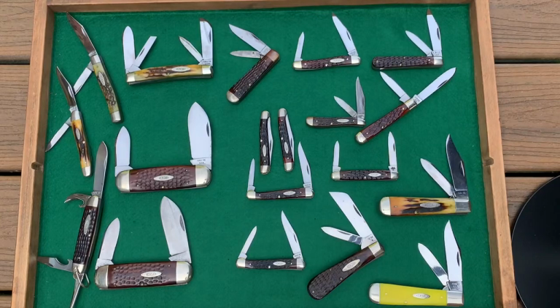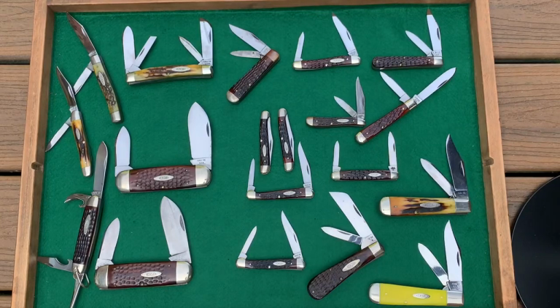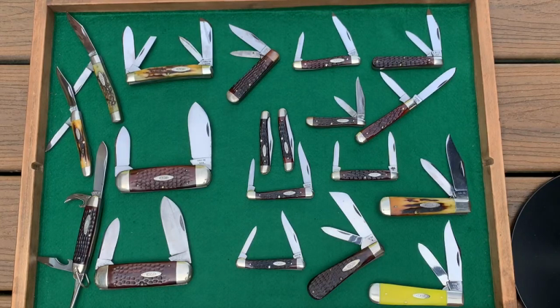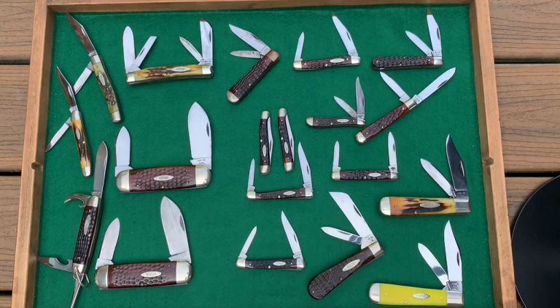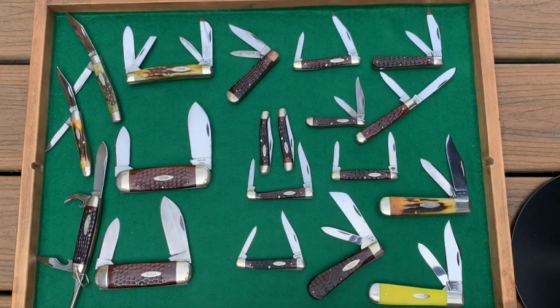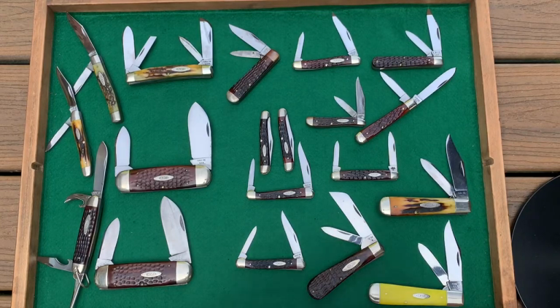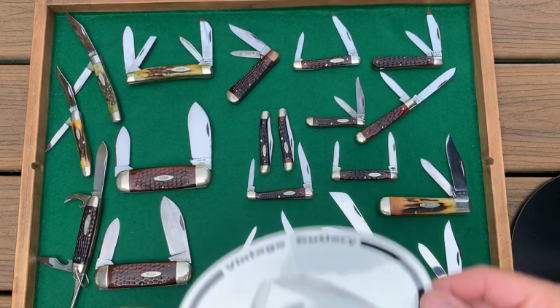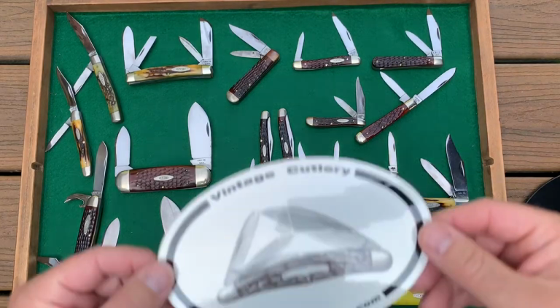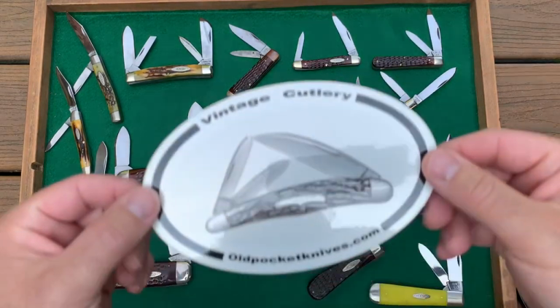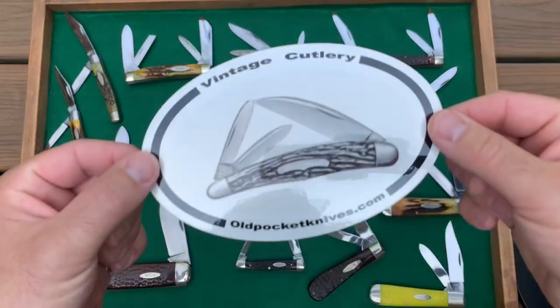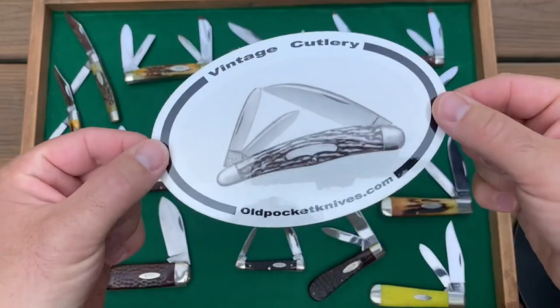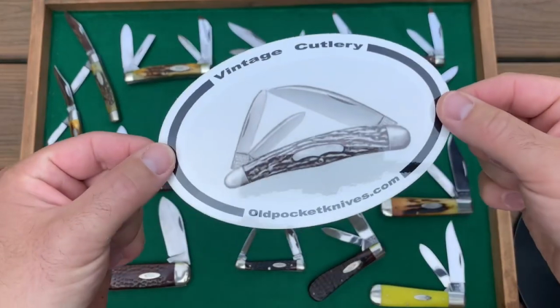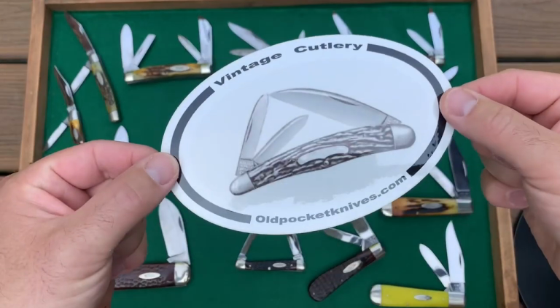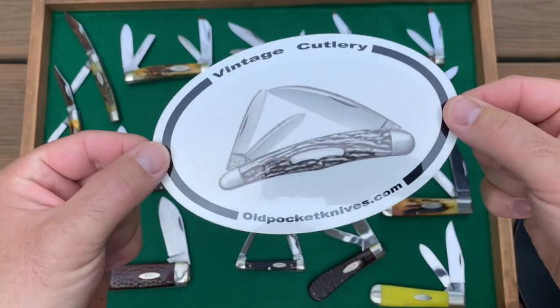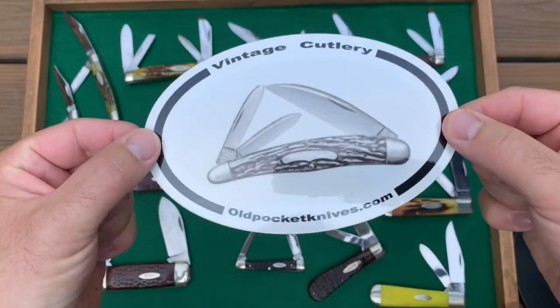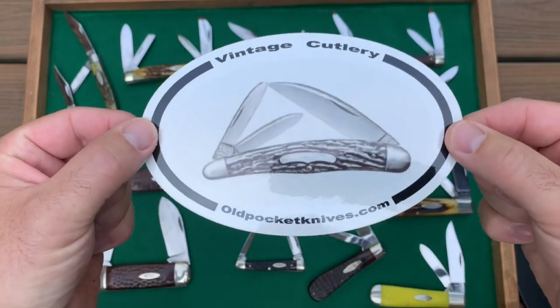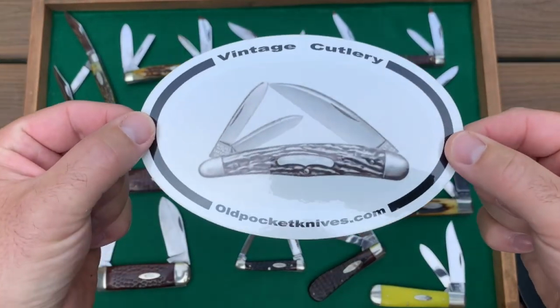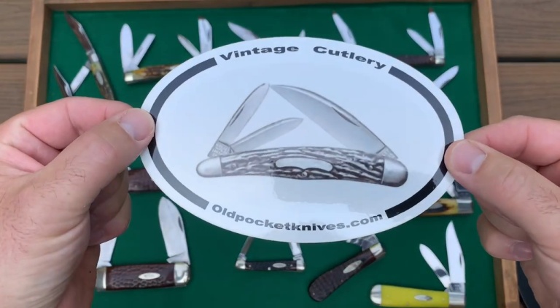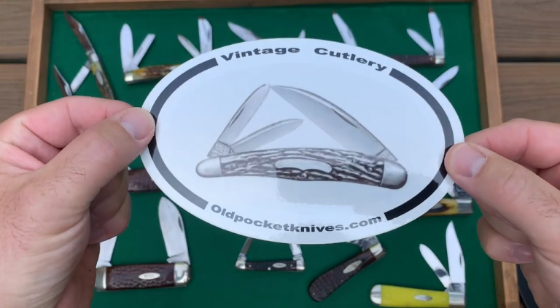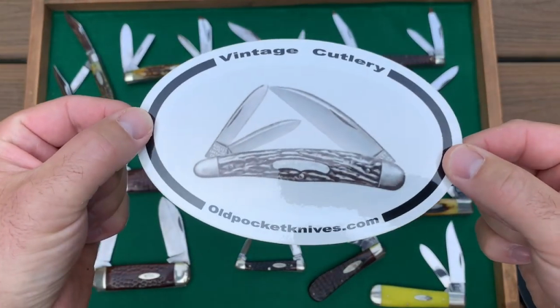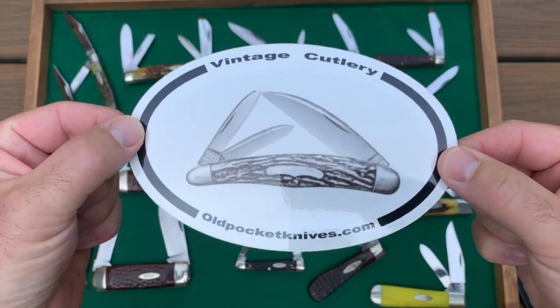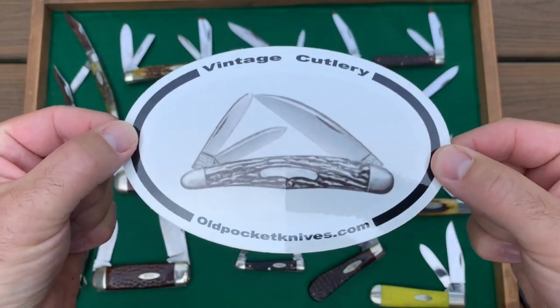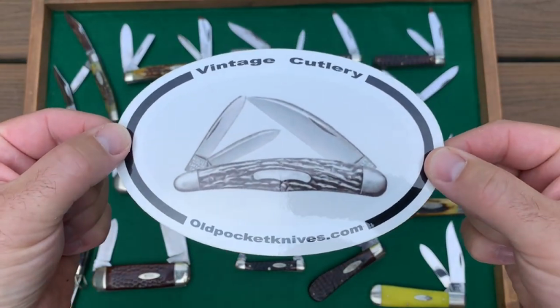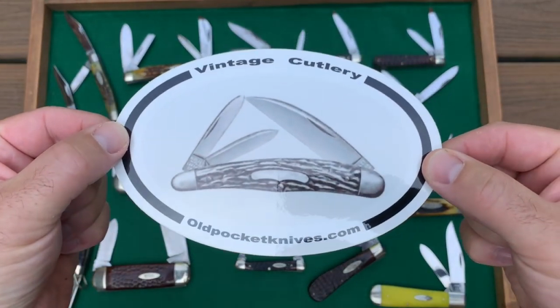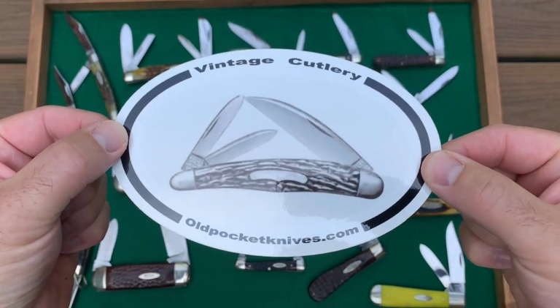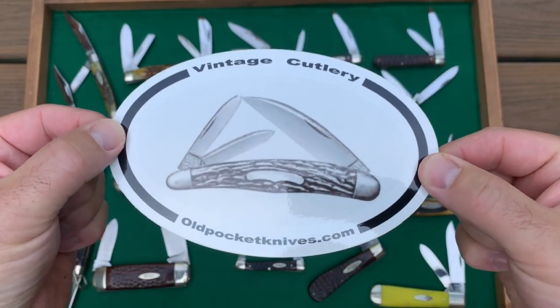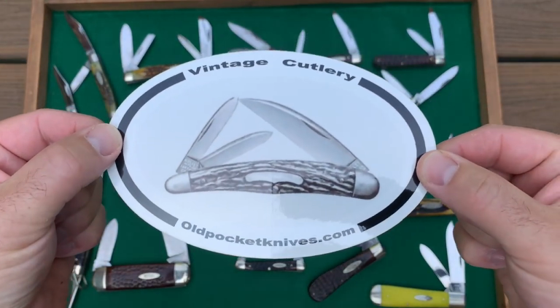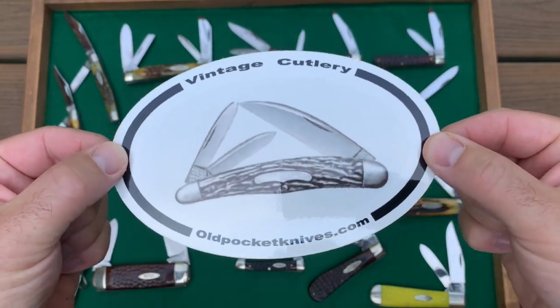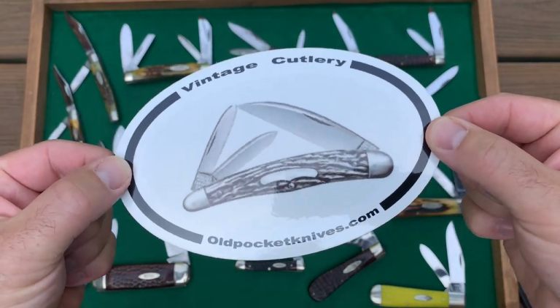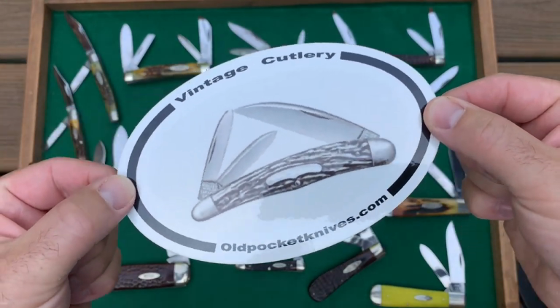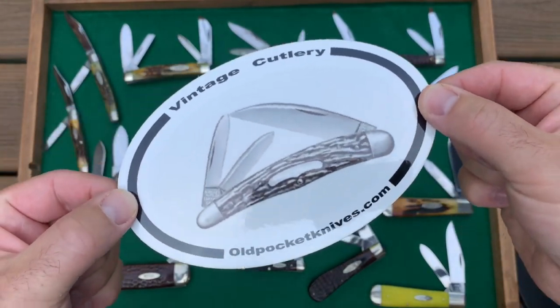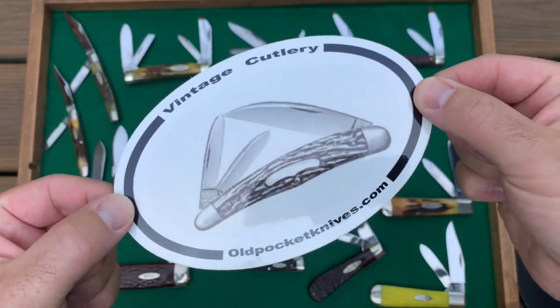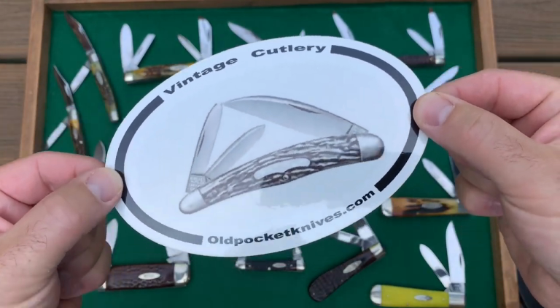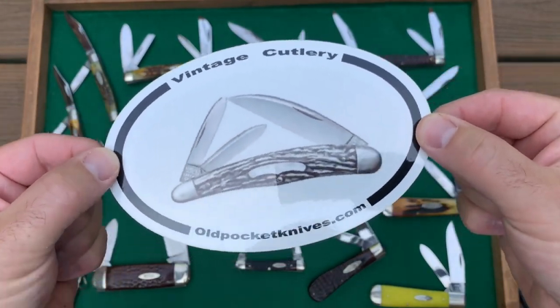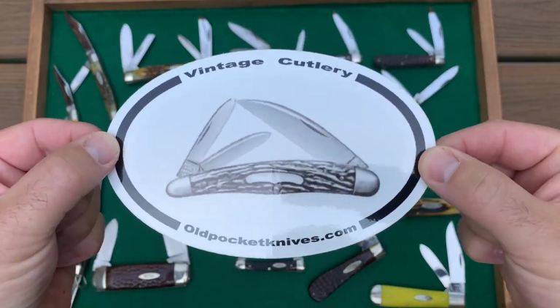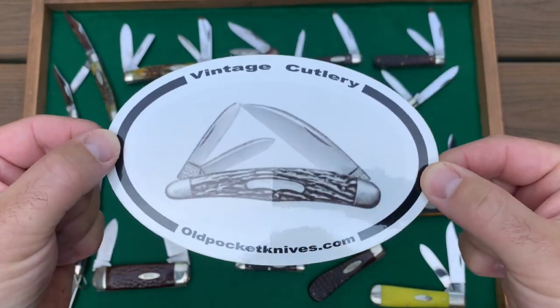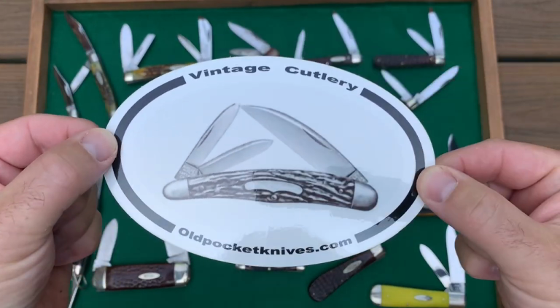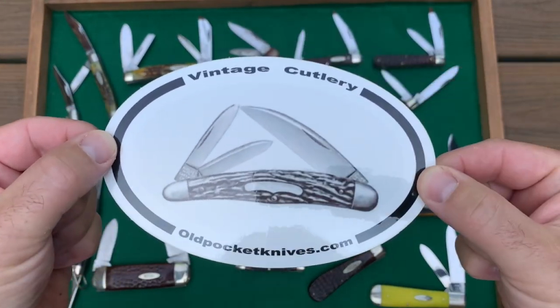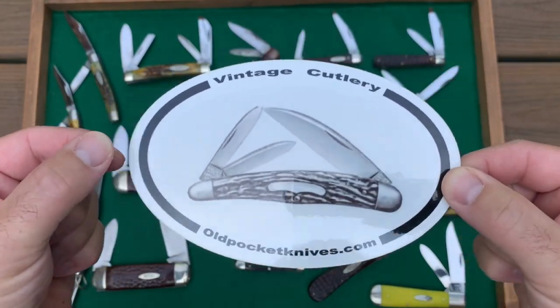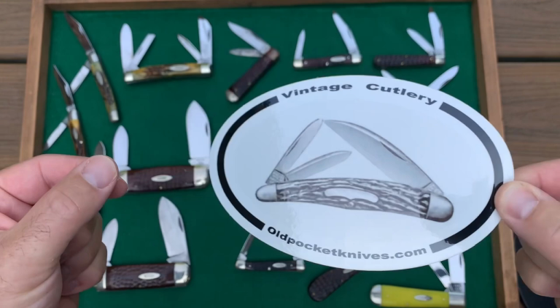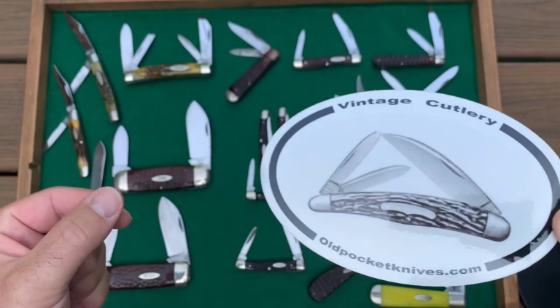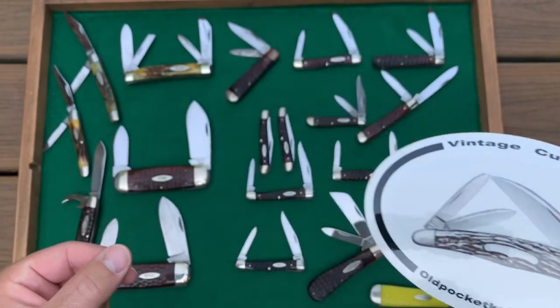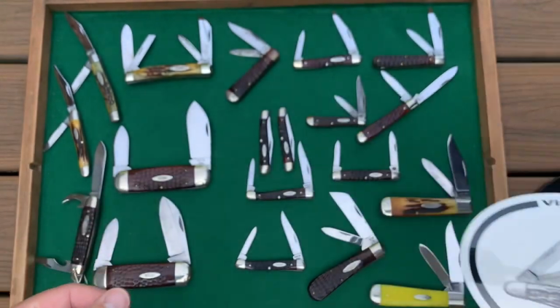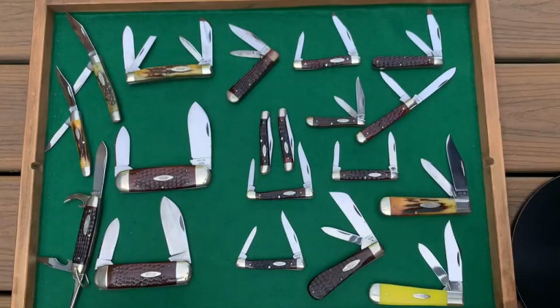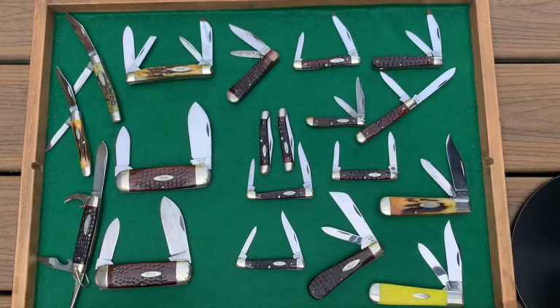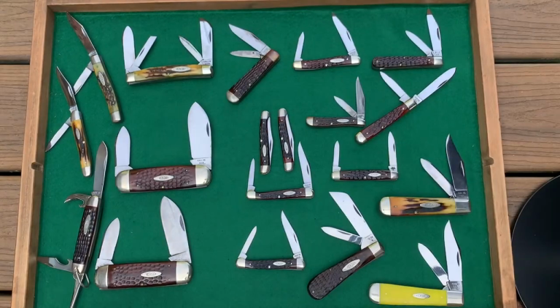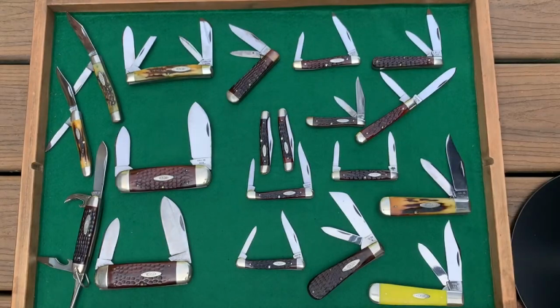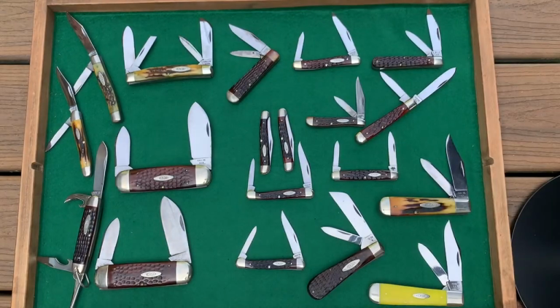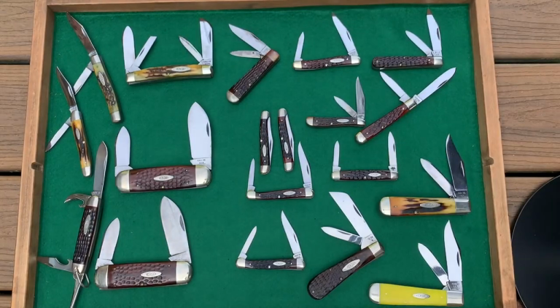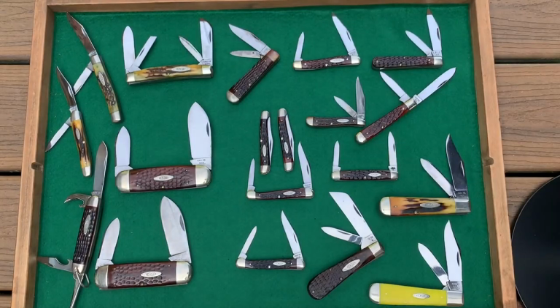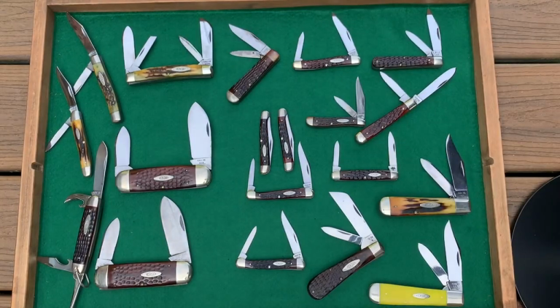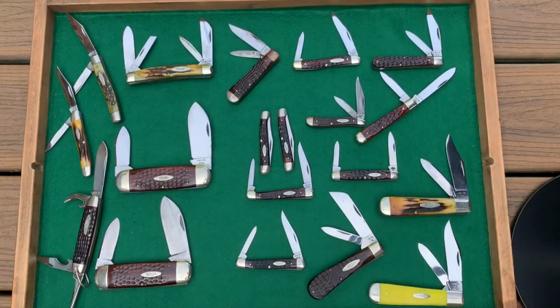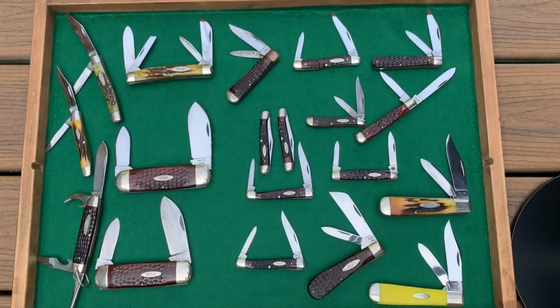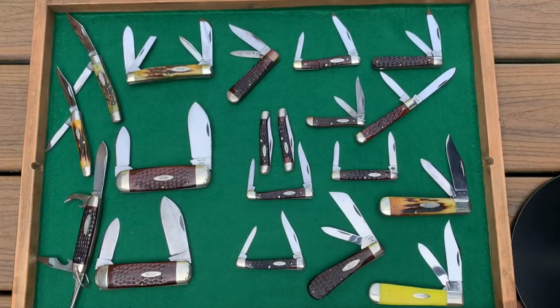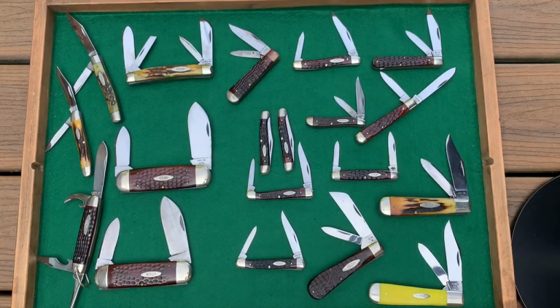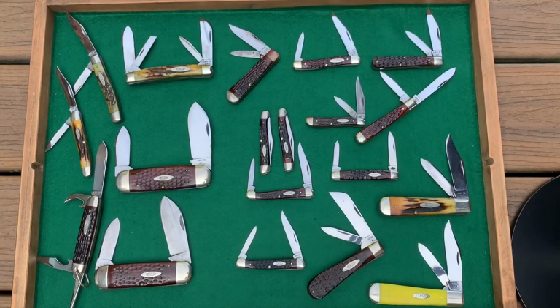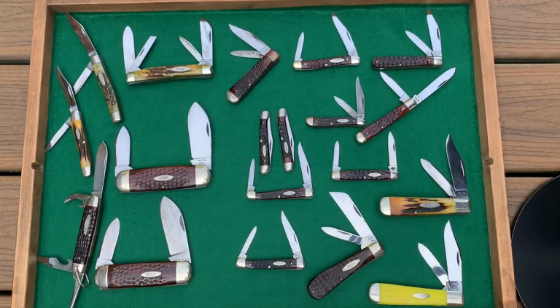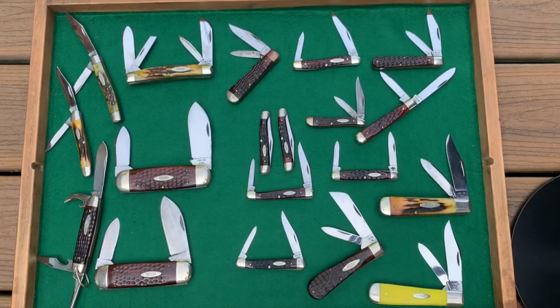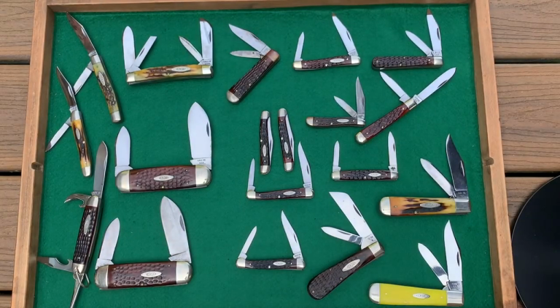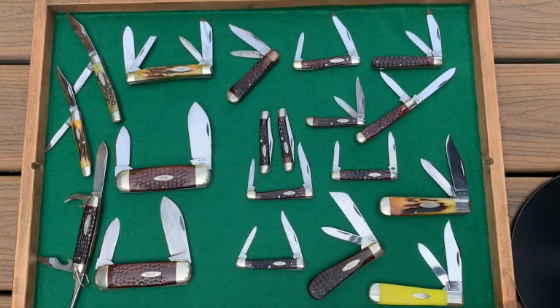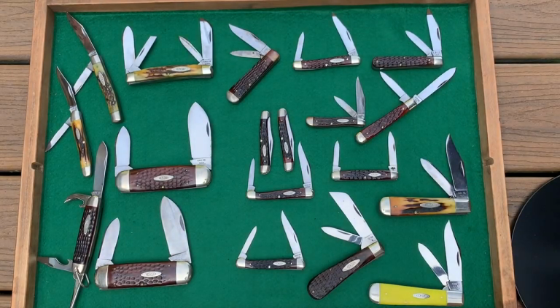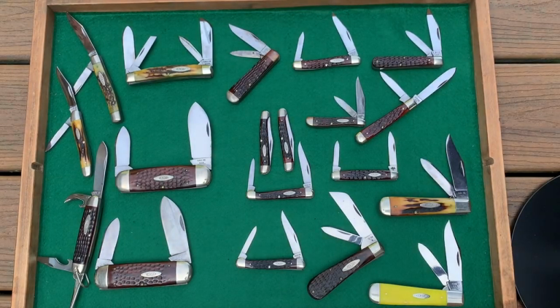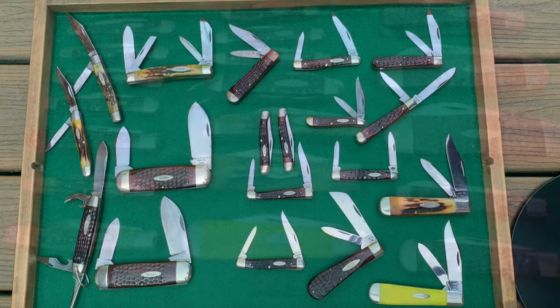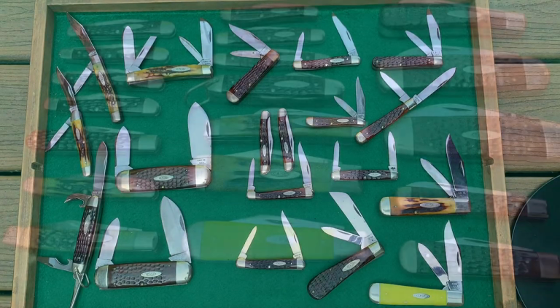Hey everybody, welcome to oldpocketknights.com, this is Jesse, and today I'm going to show you part two of the case collection that I purchased.